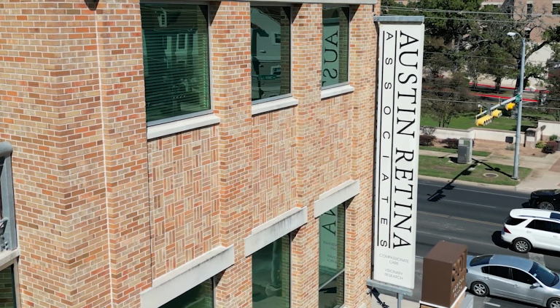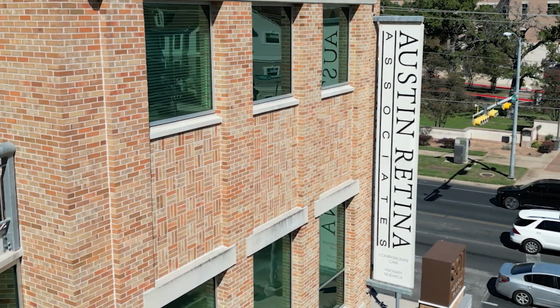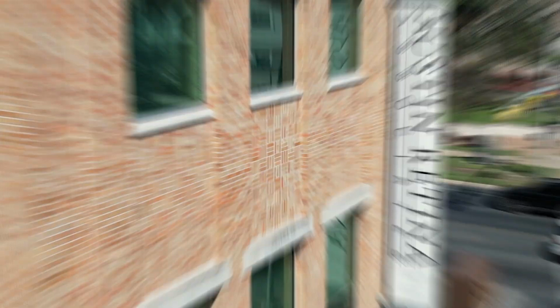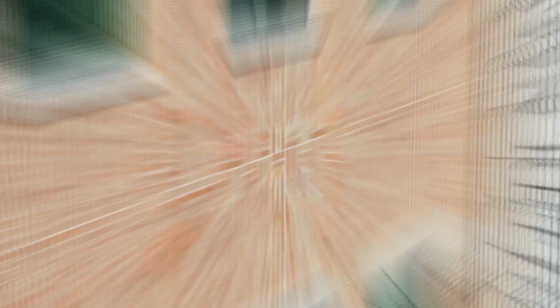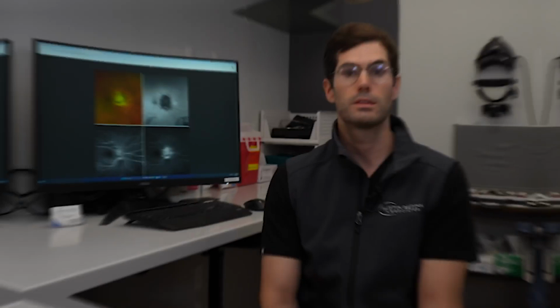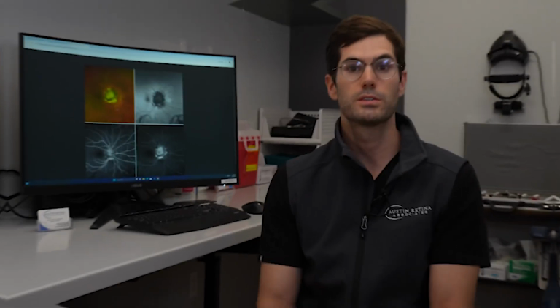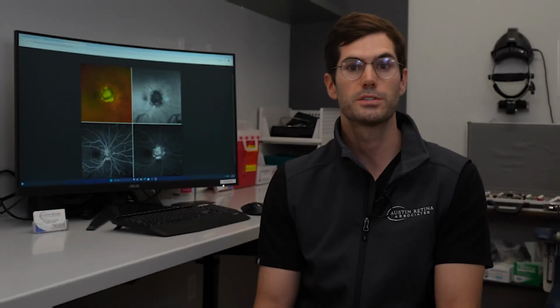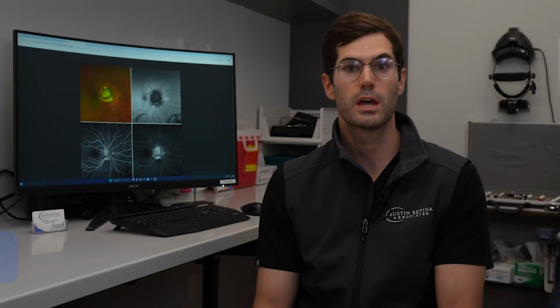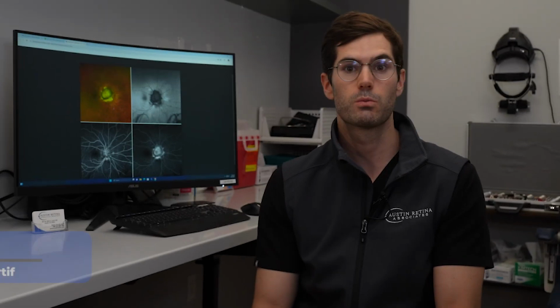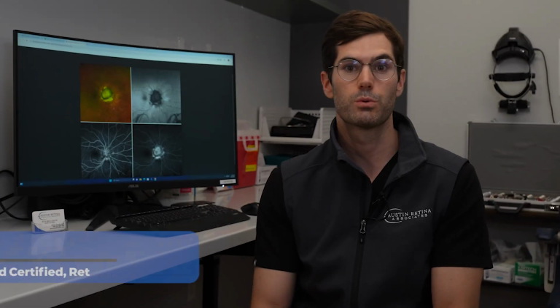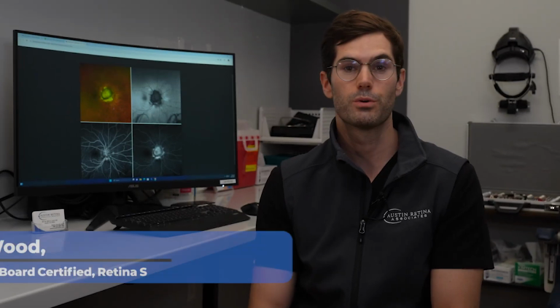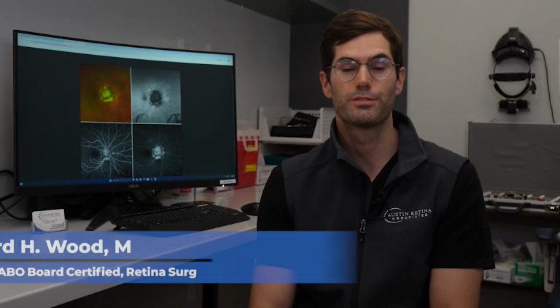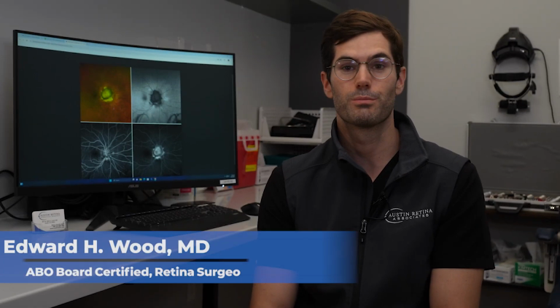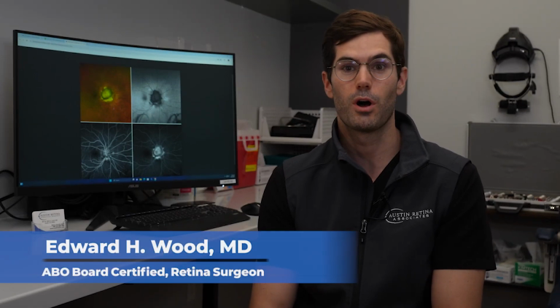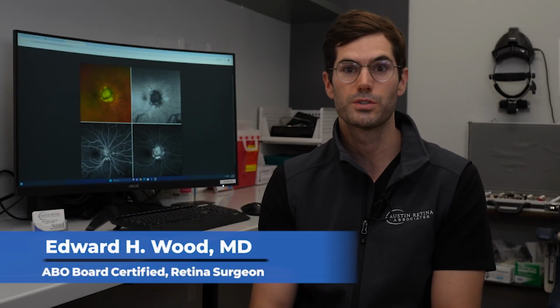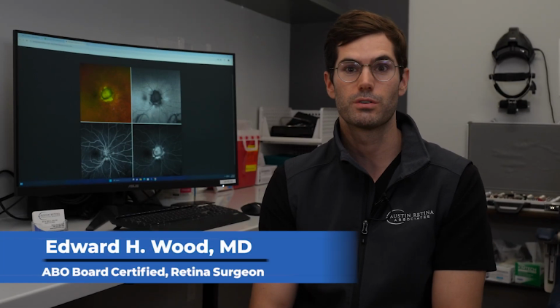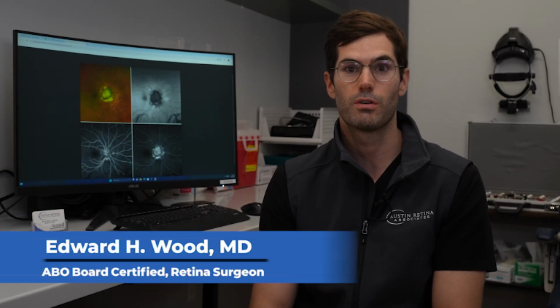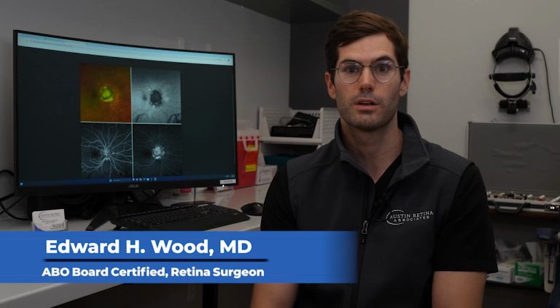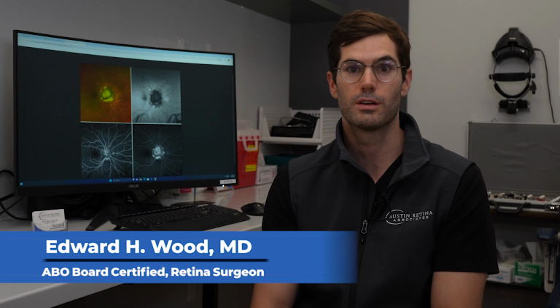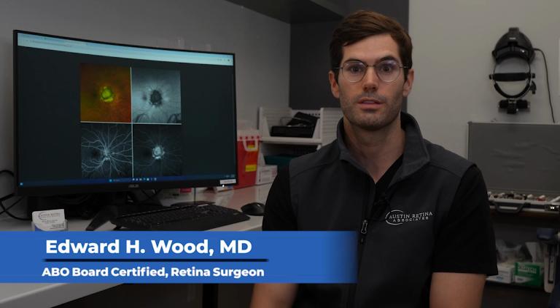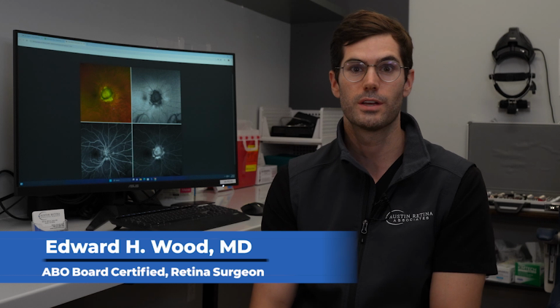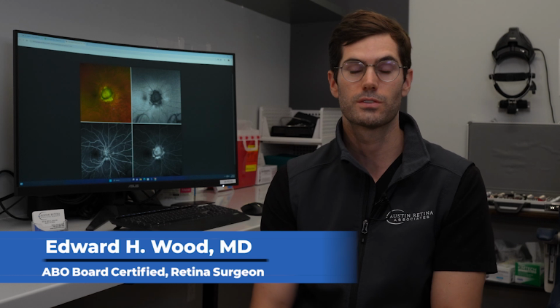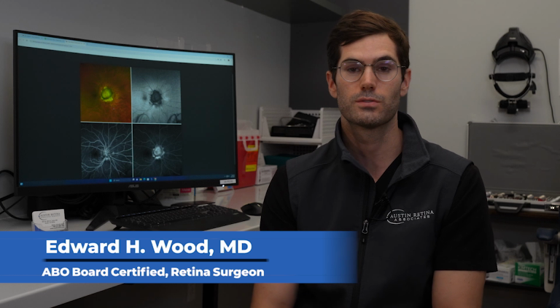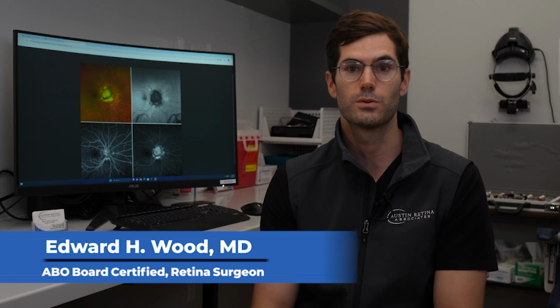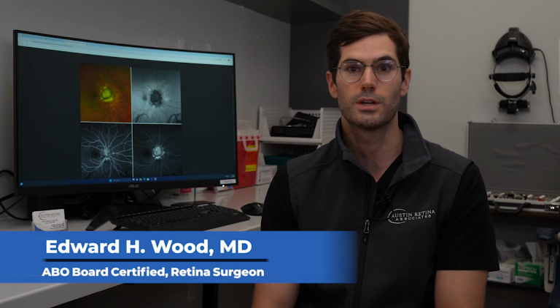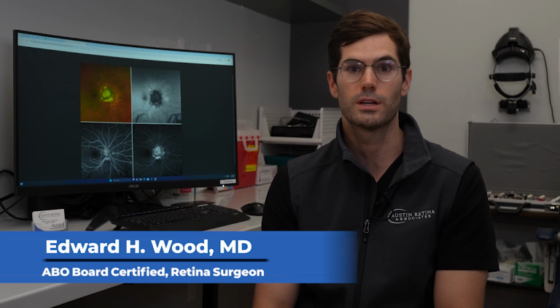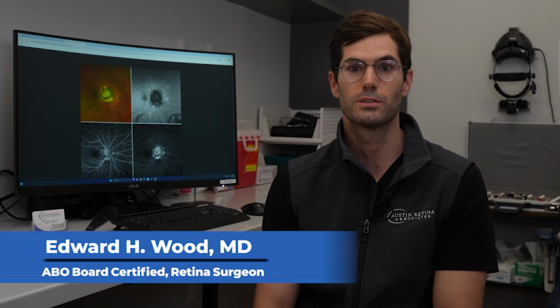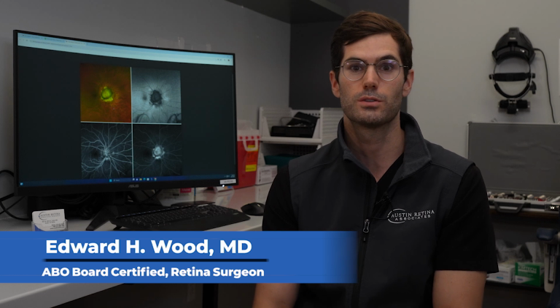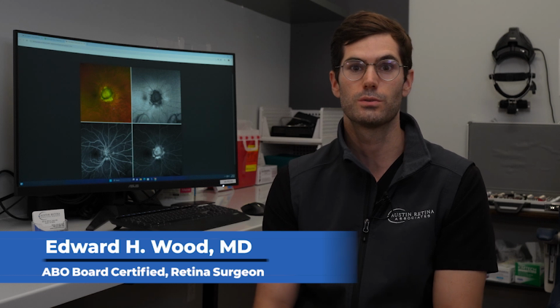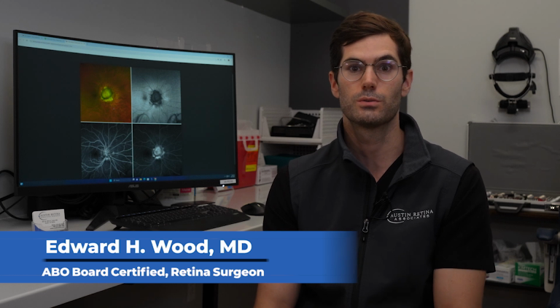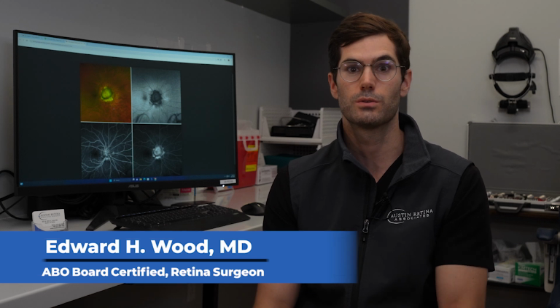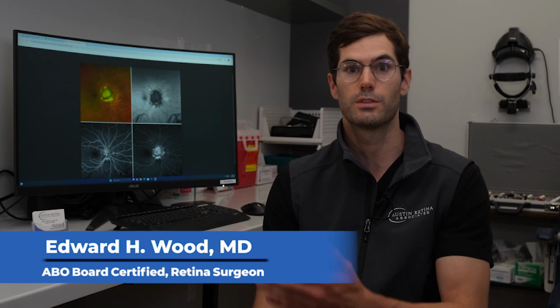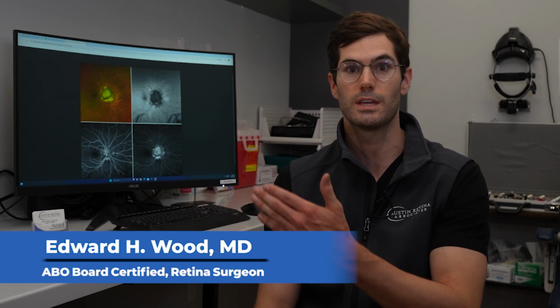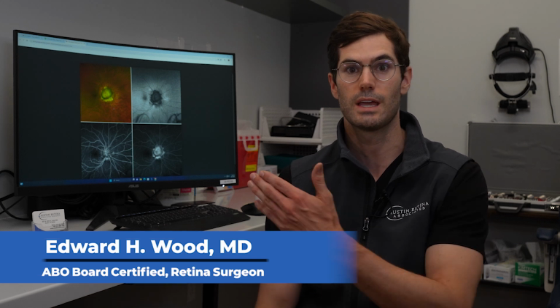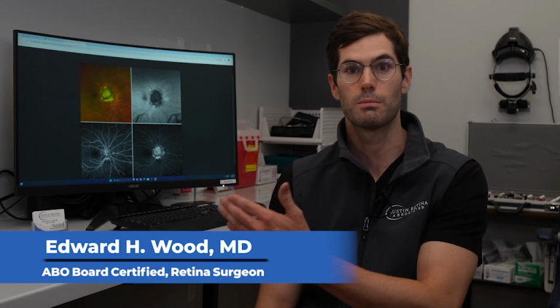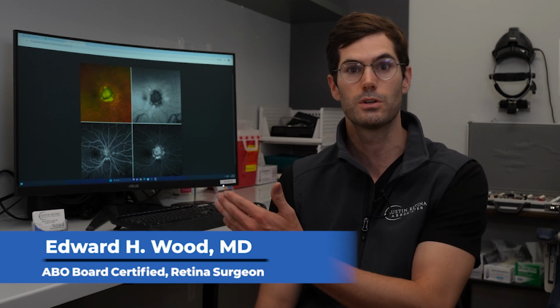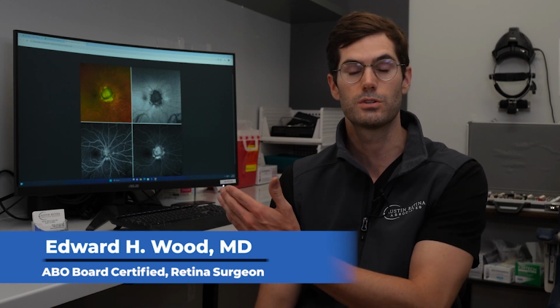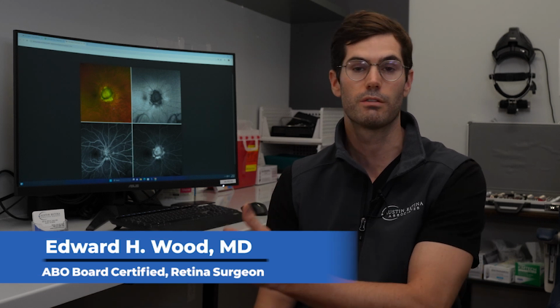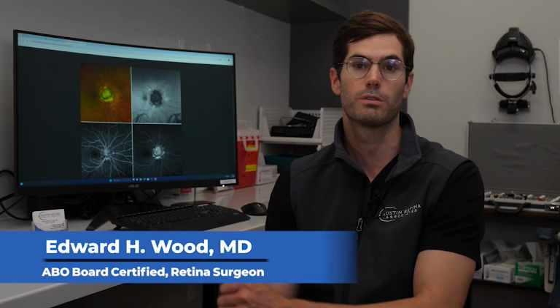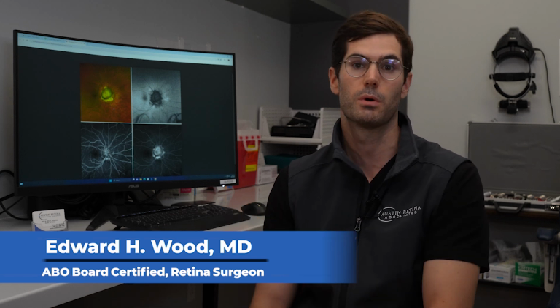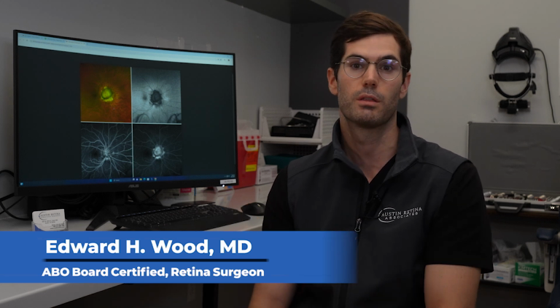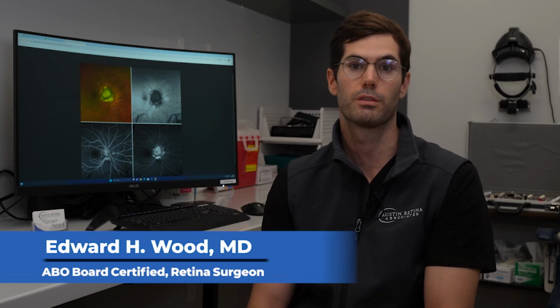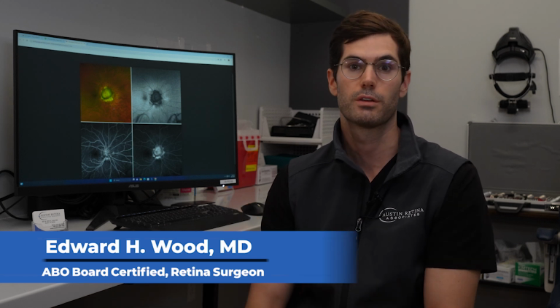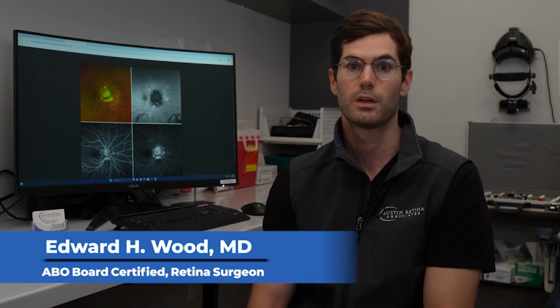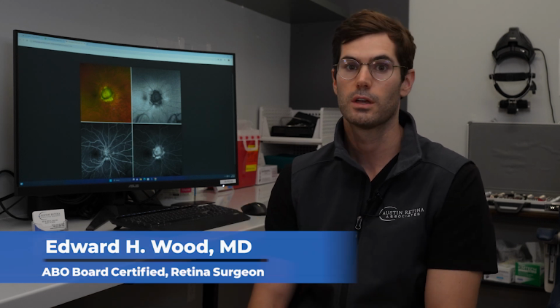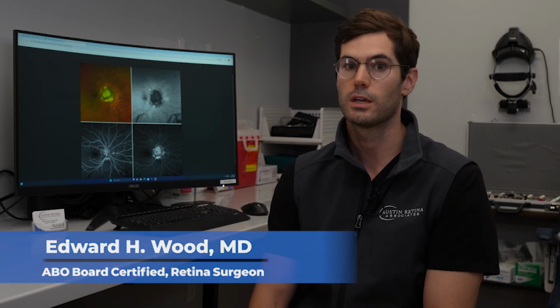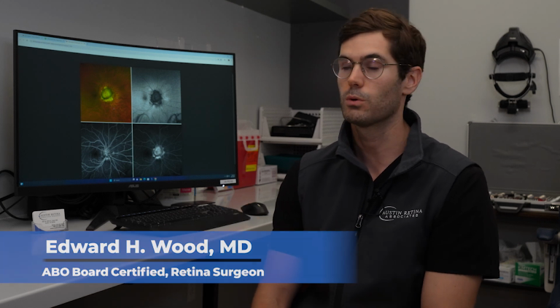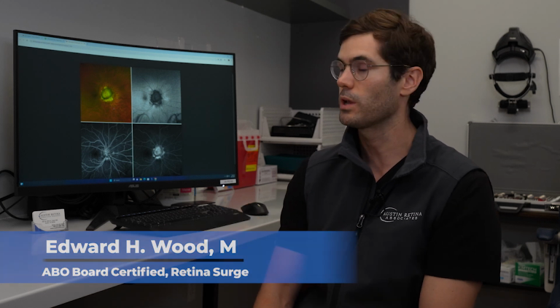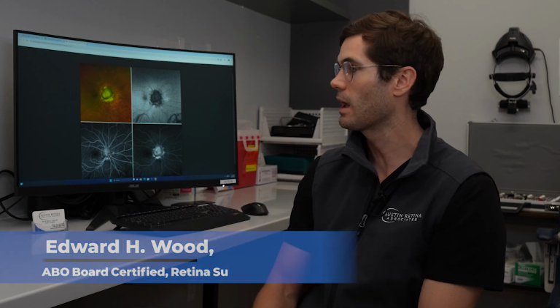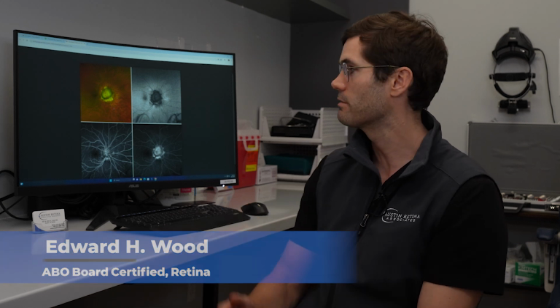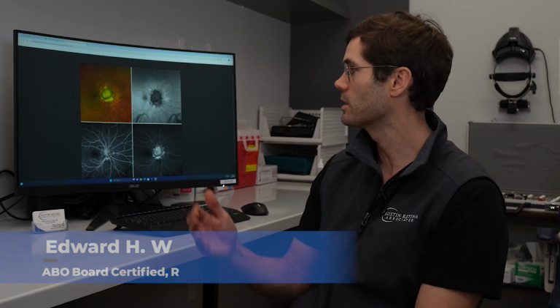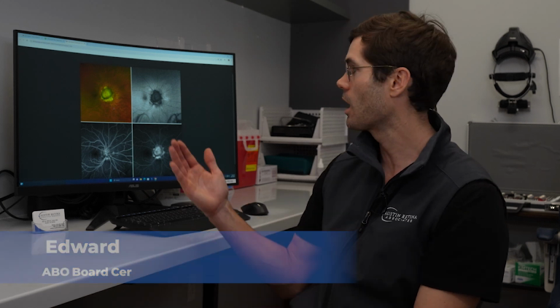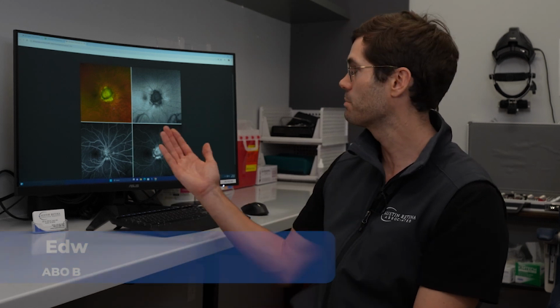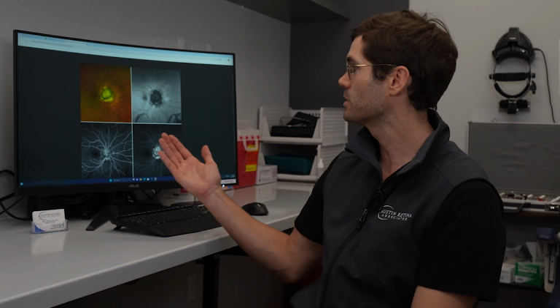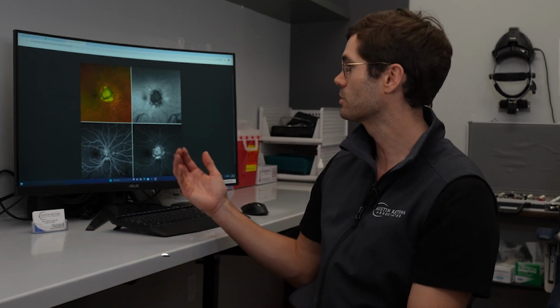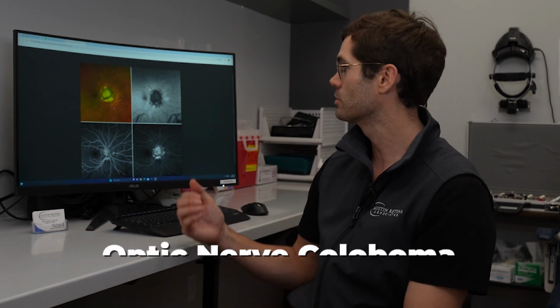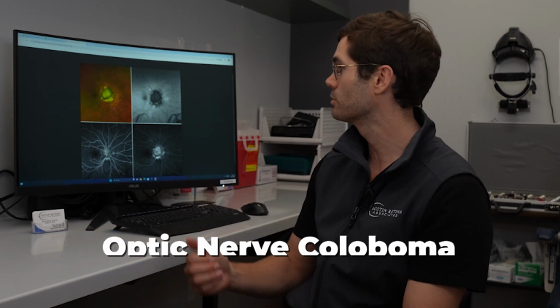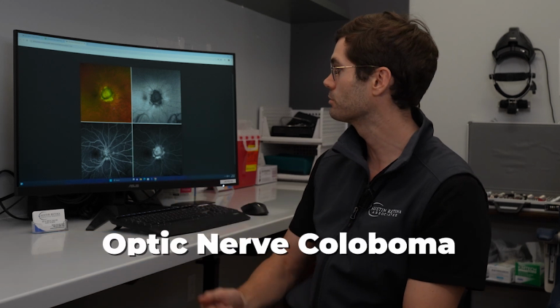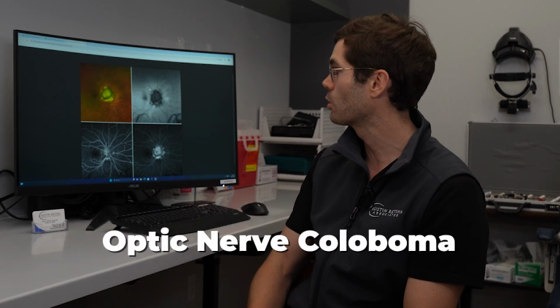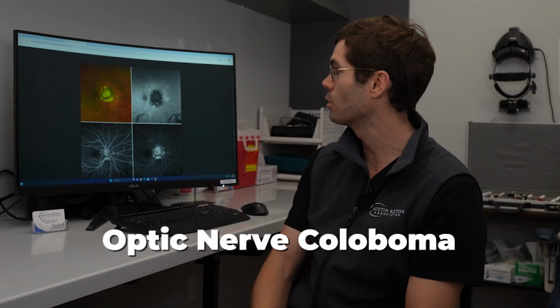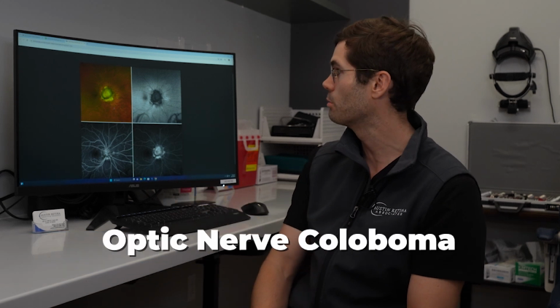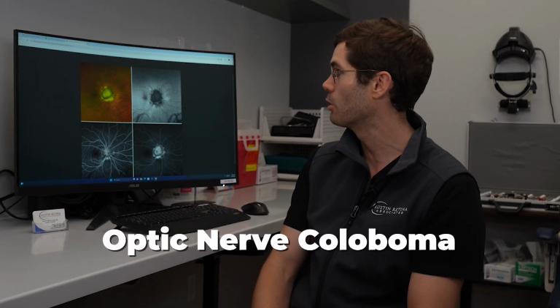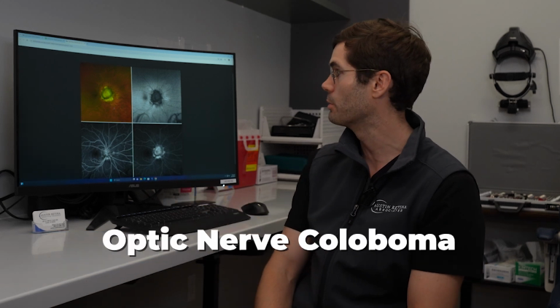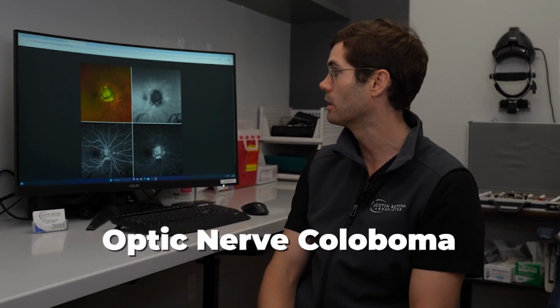Hi, this is Edward Wood from Austin Retina and thanks for tuning in to the image of the month. Here we have an optic nerve coloboma.